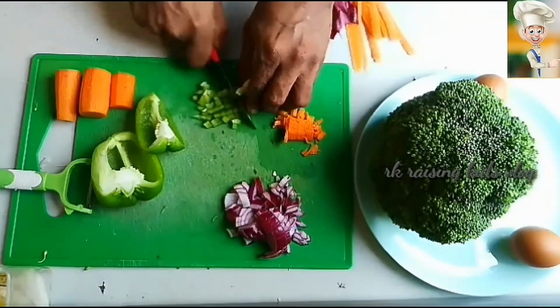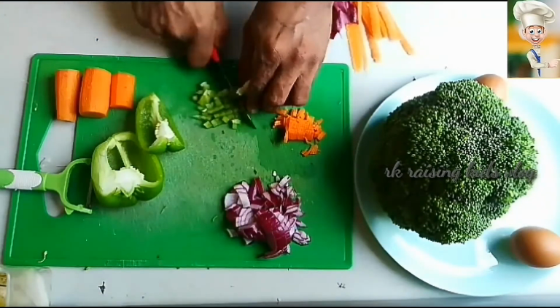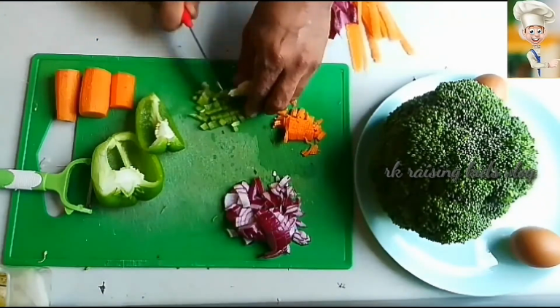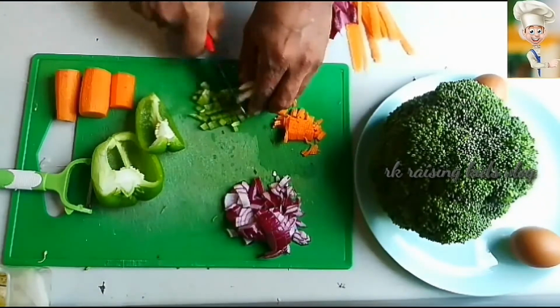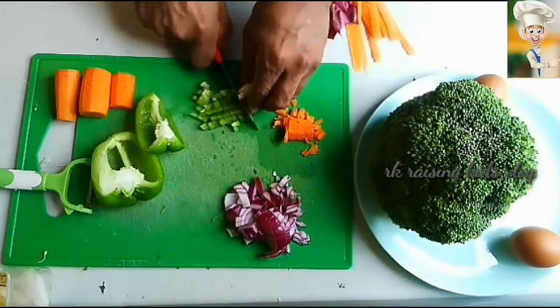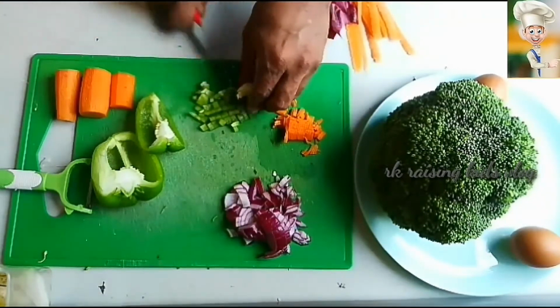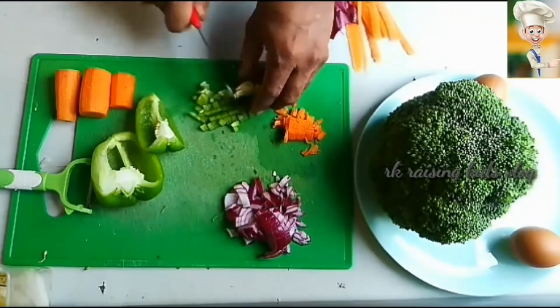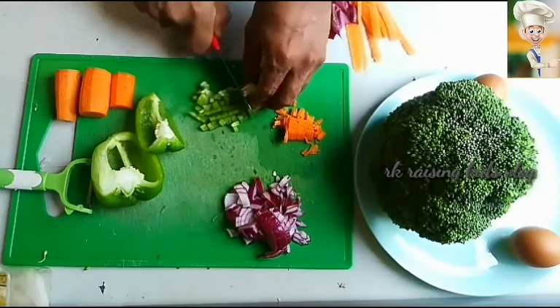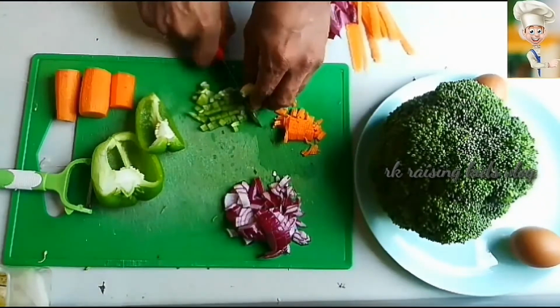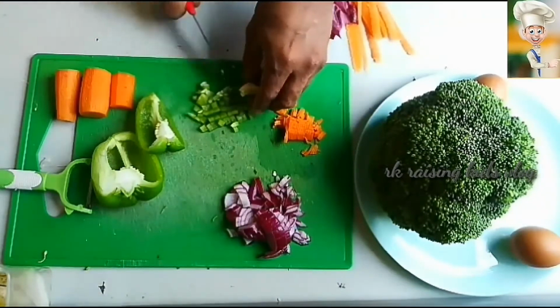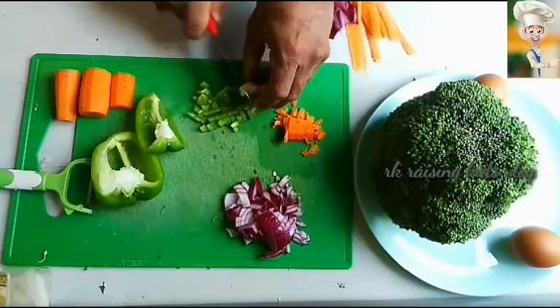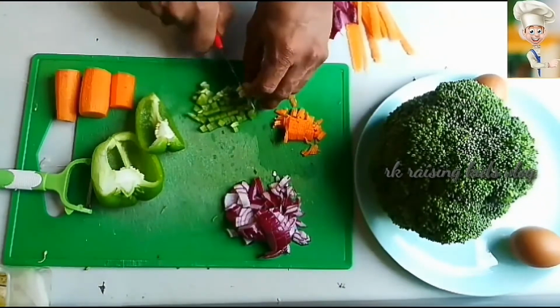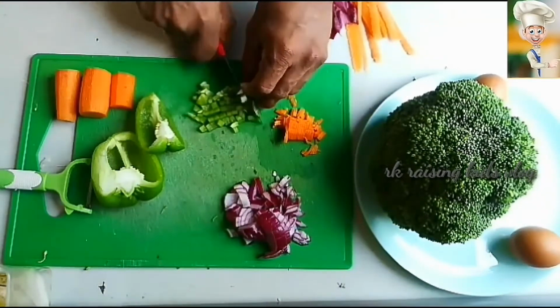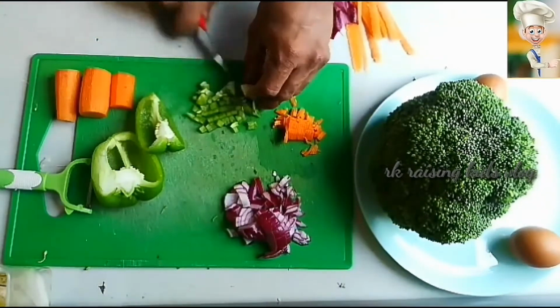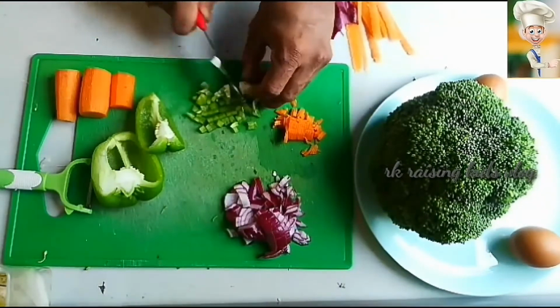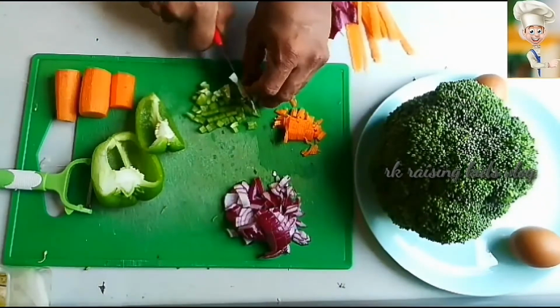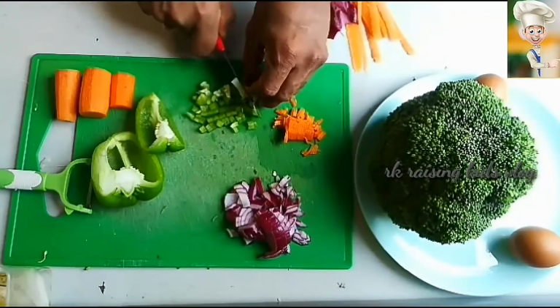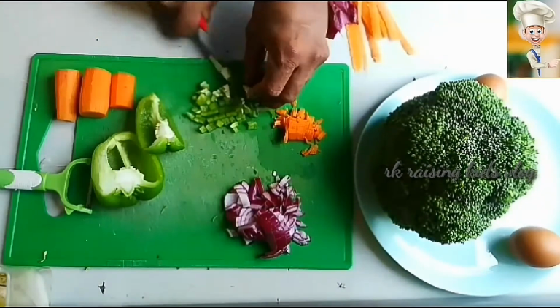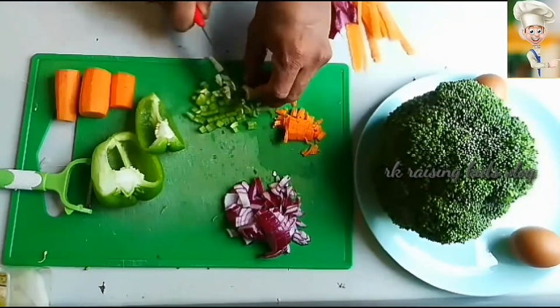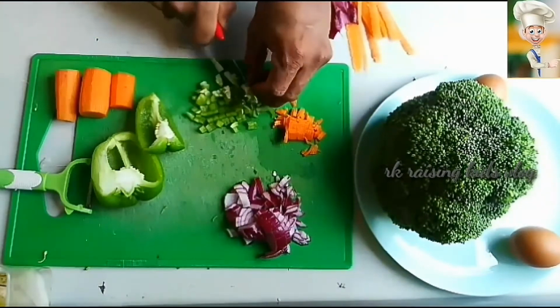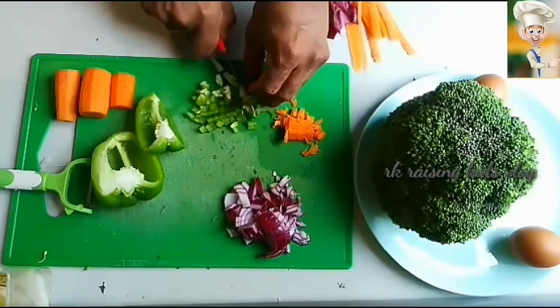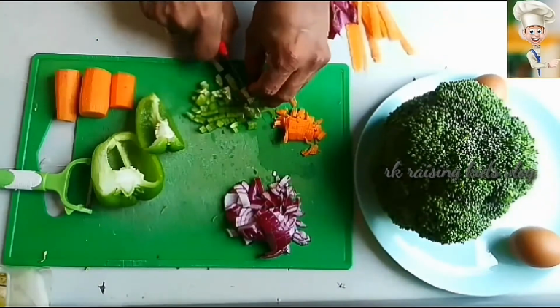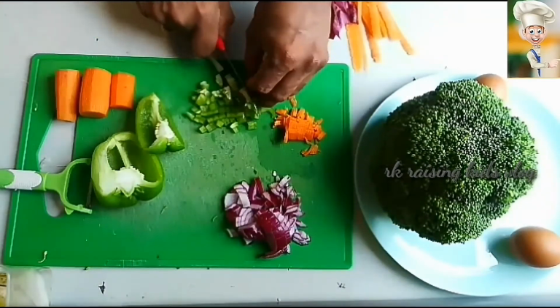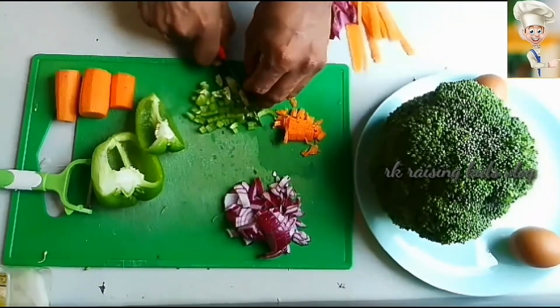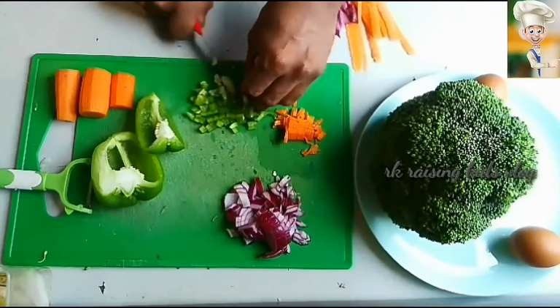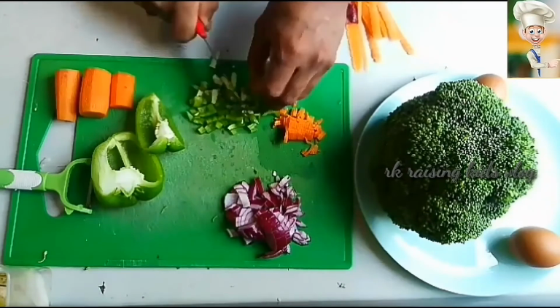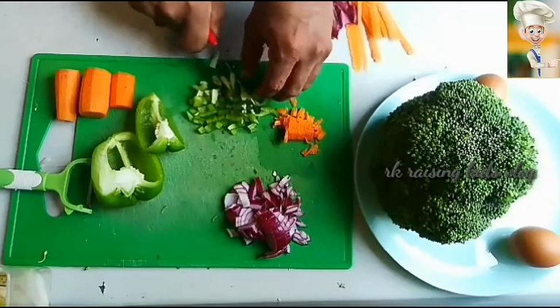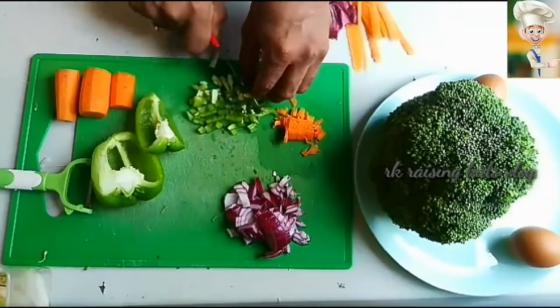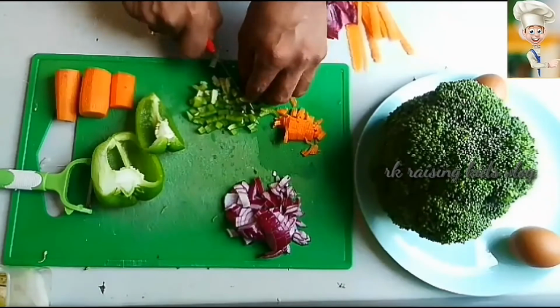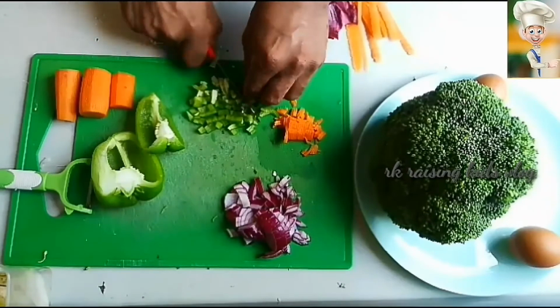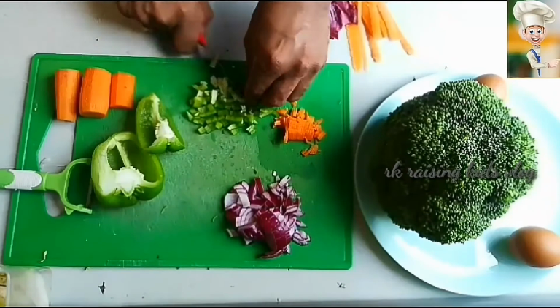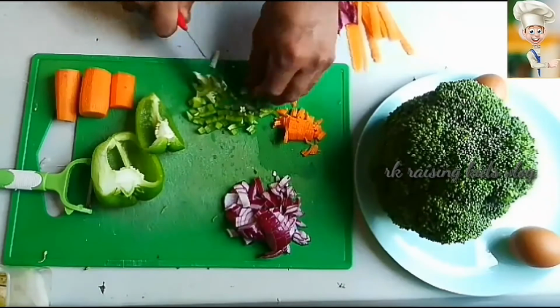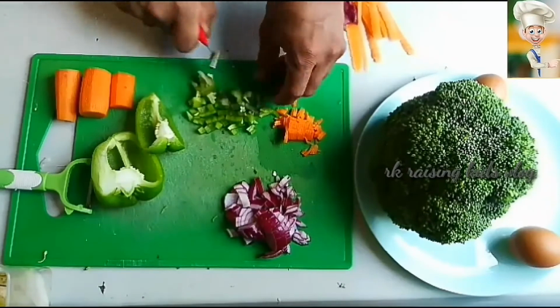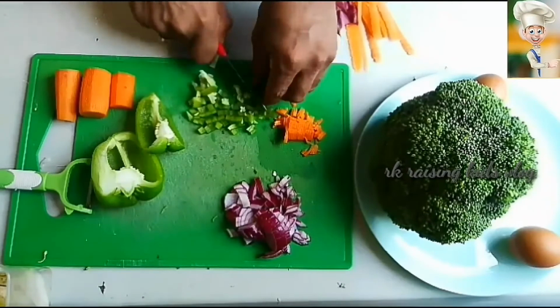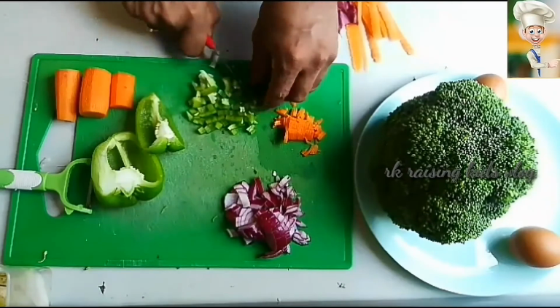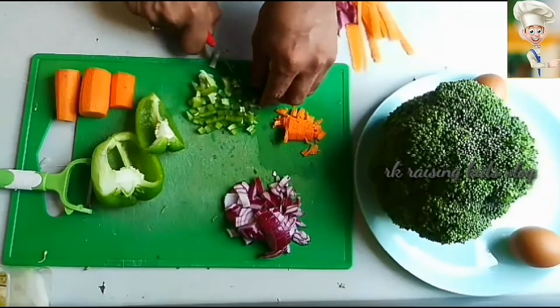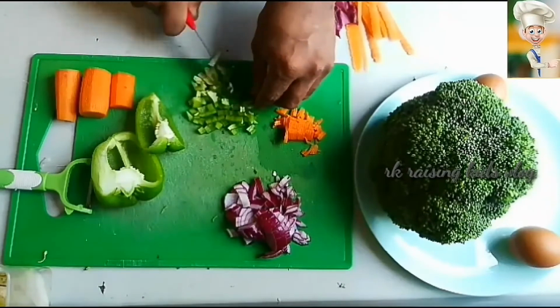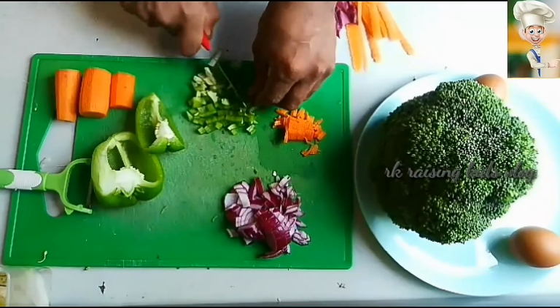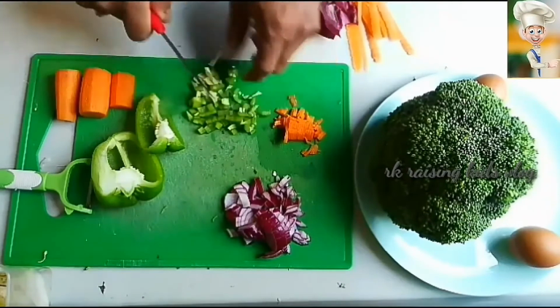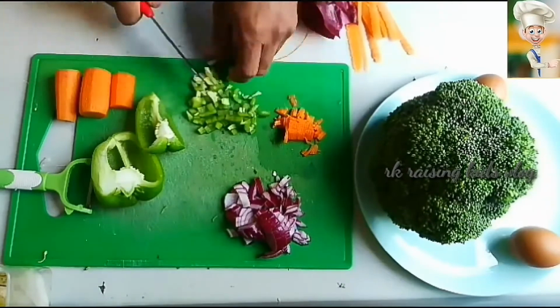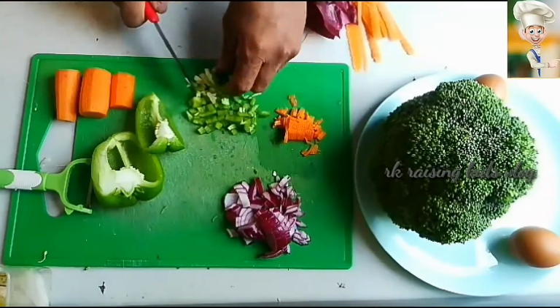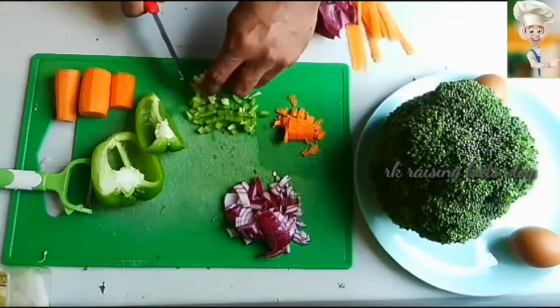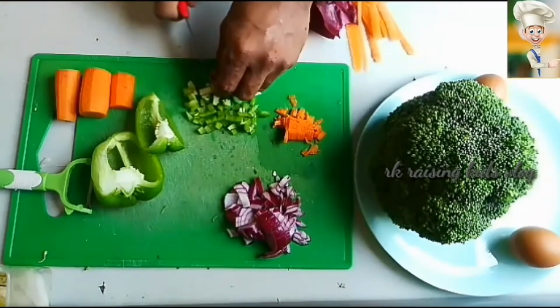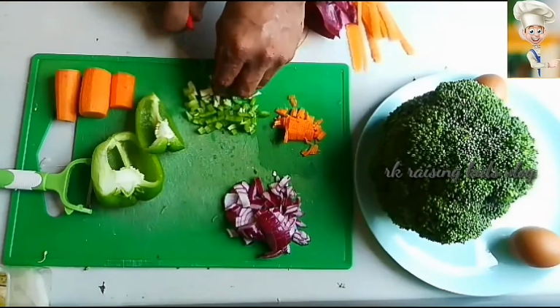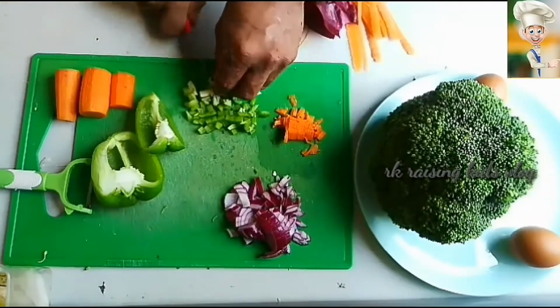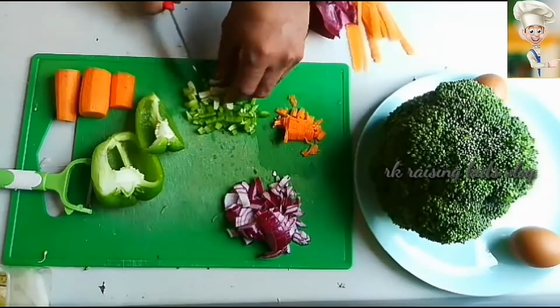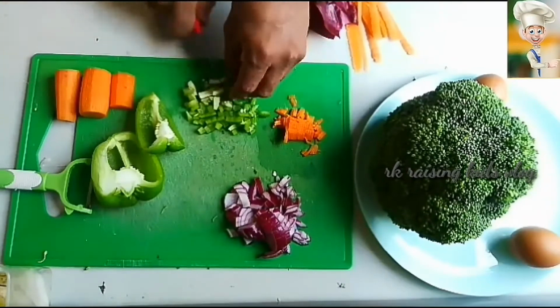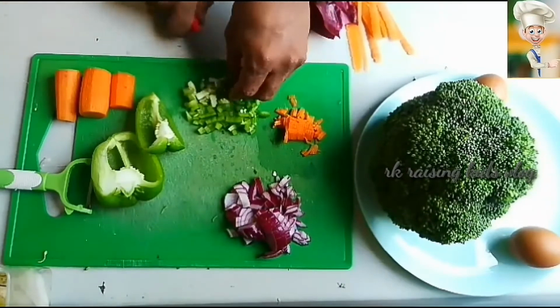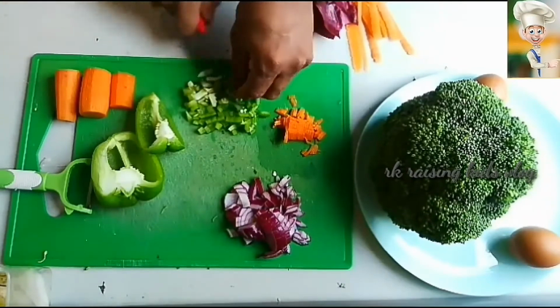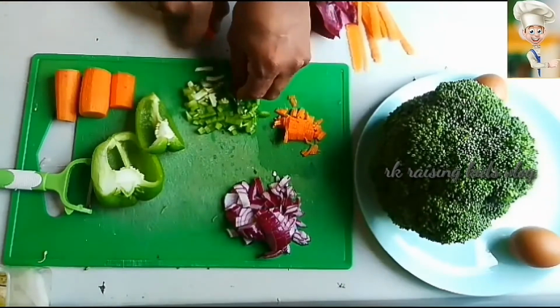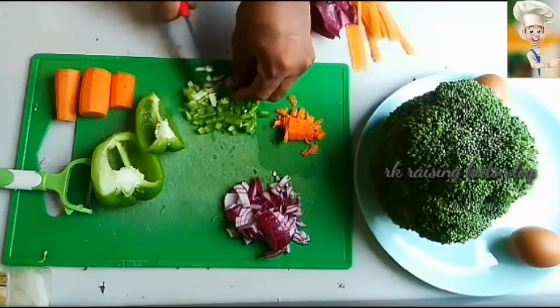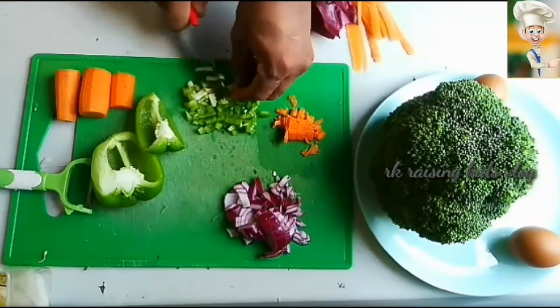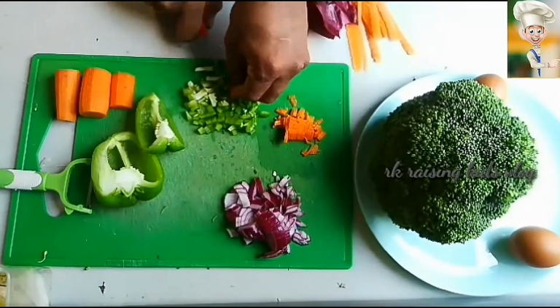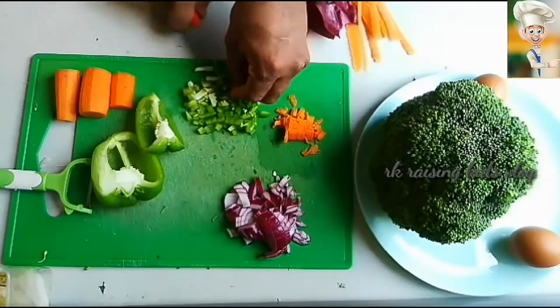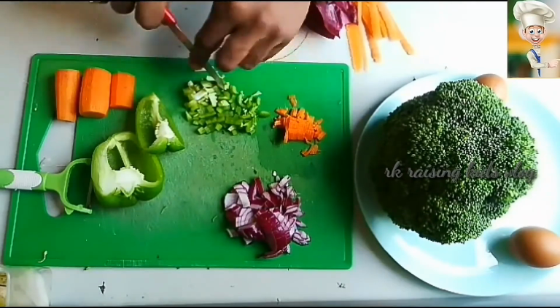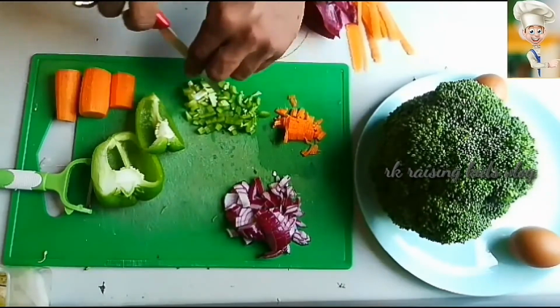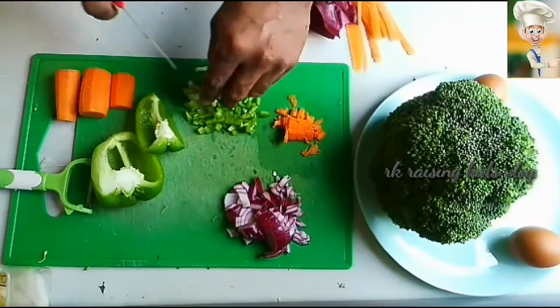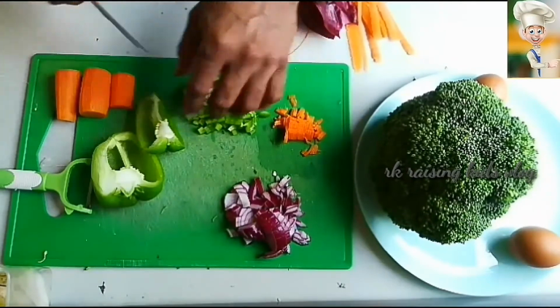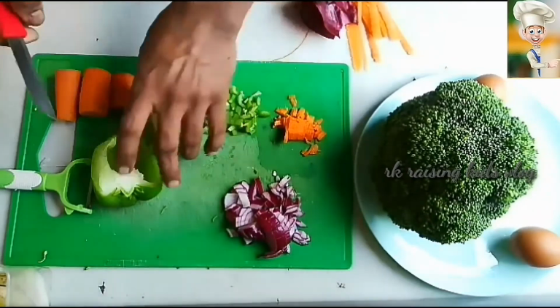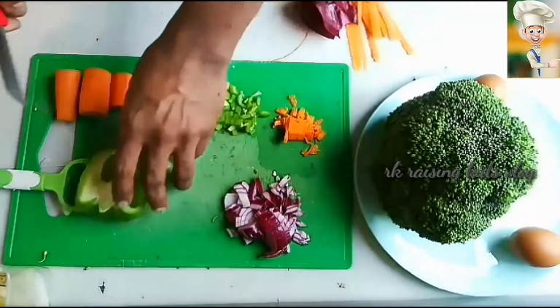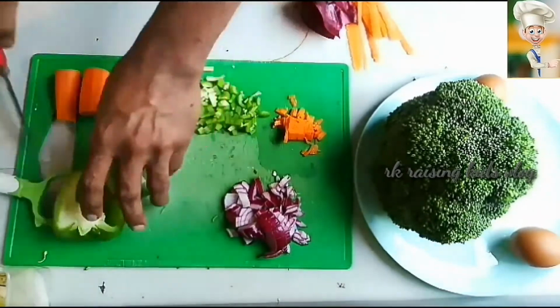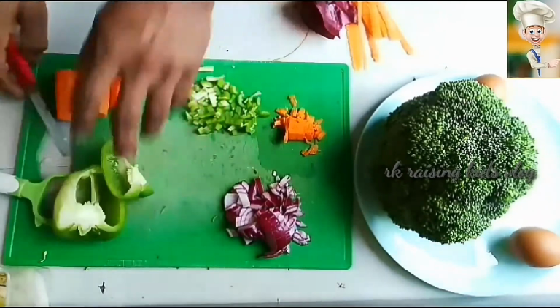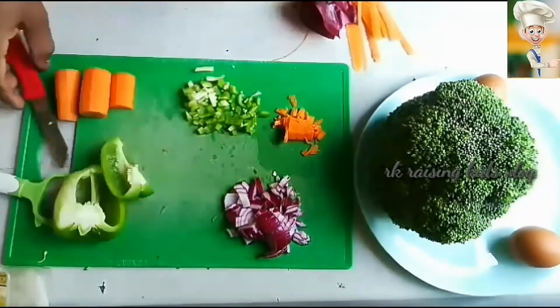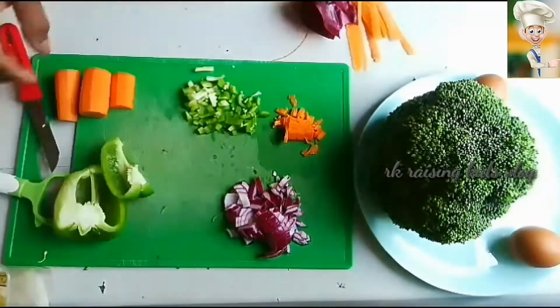The ingredients you need are a broccoli, two eggs, one capsicum, one carrot, two onions.